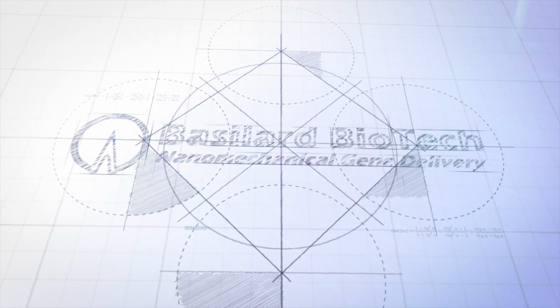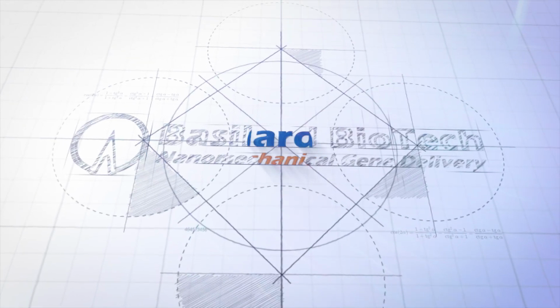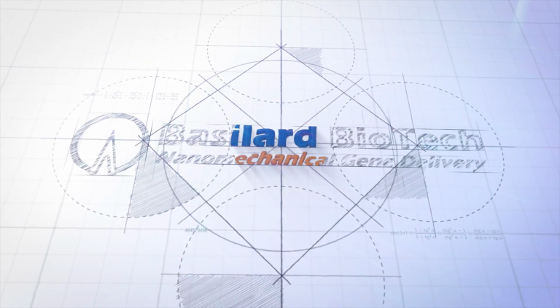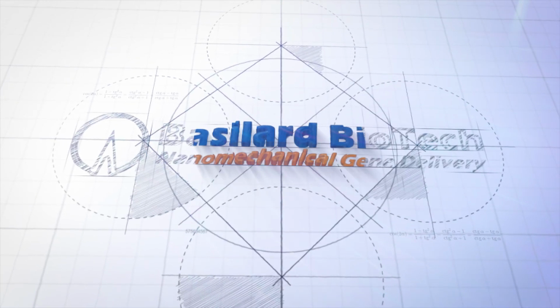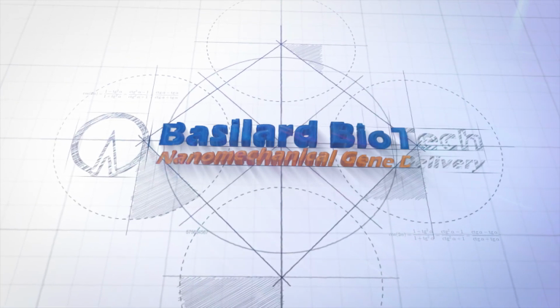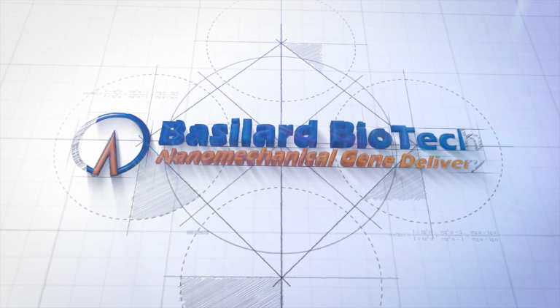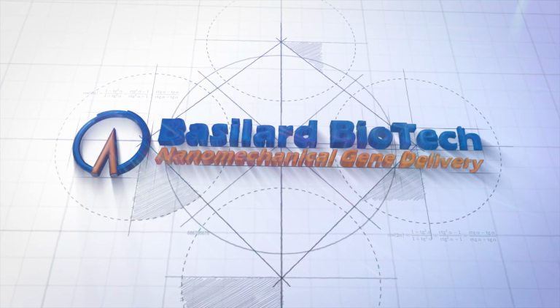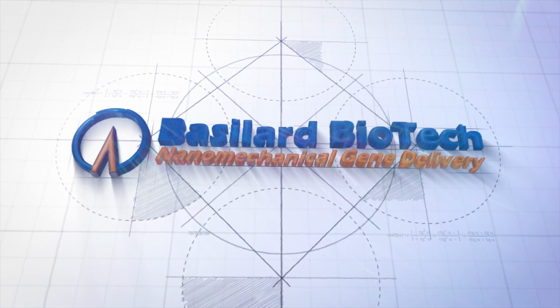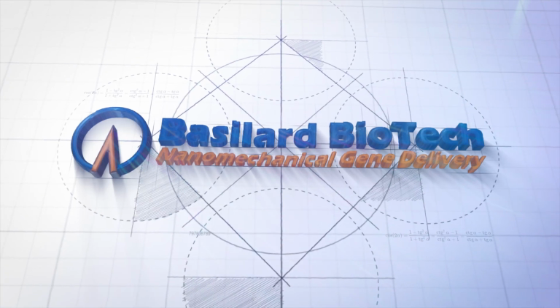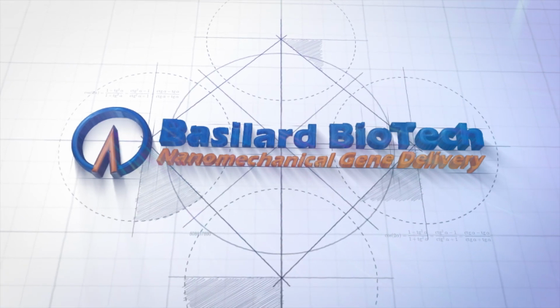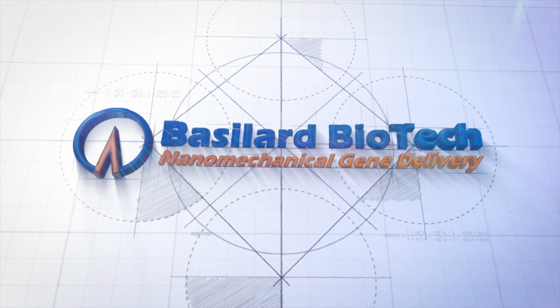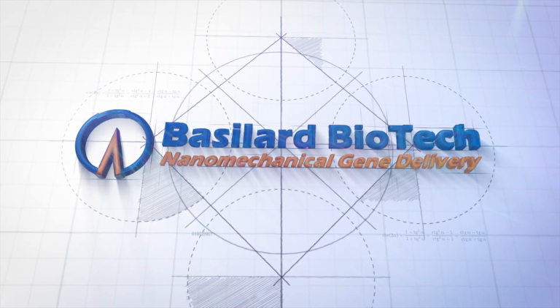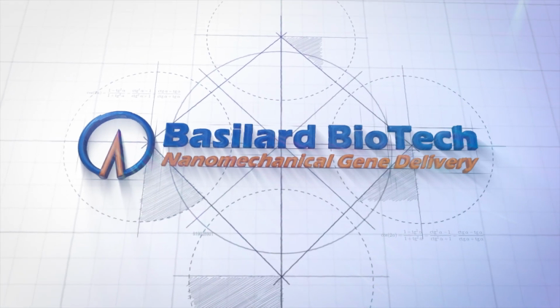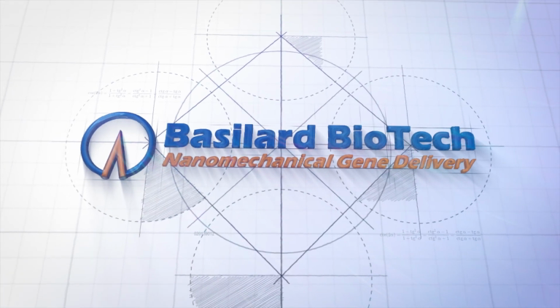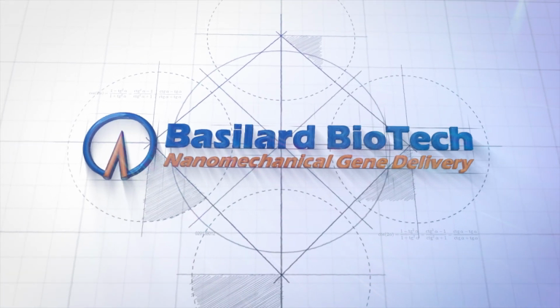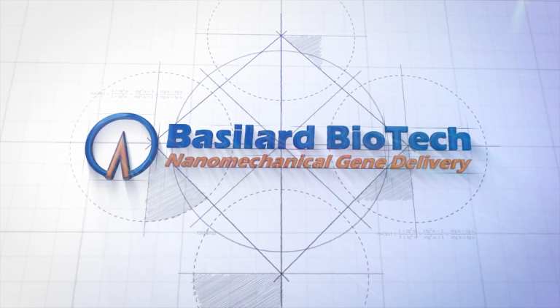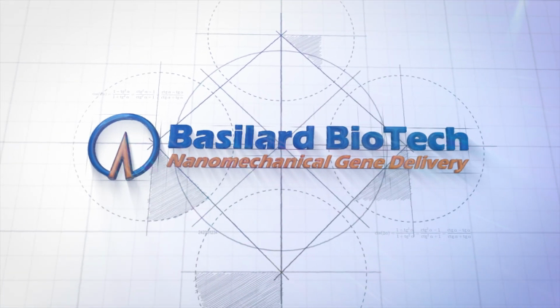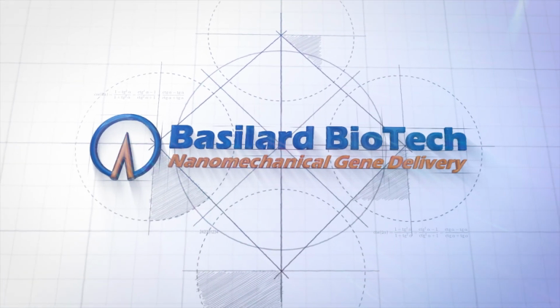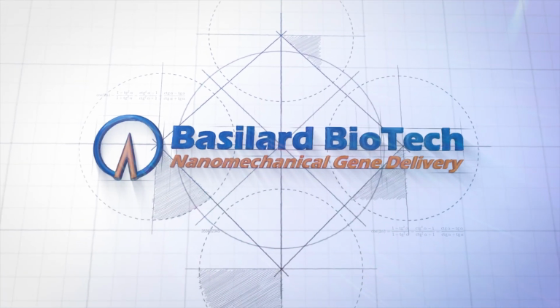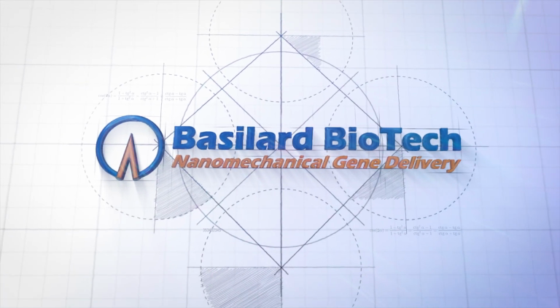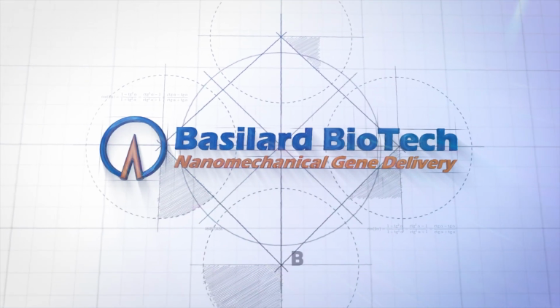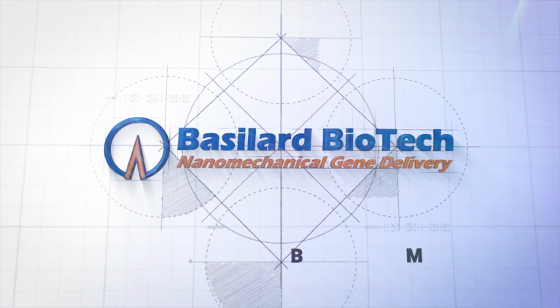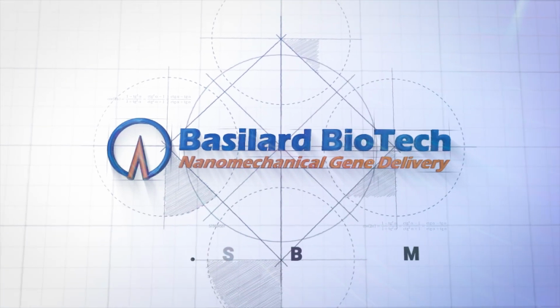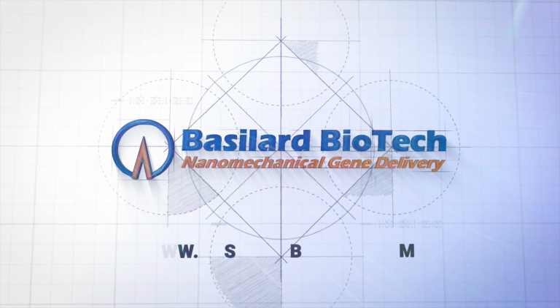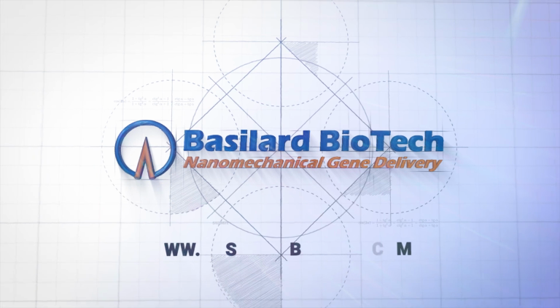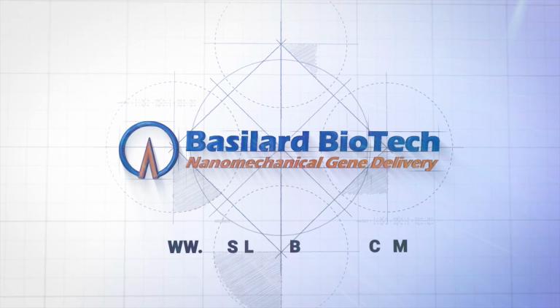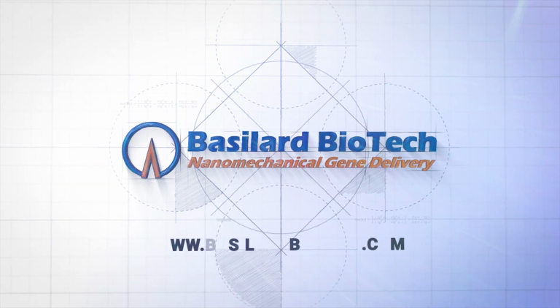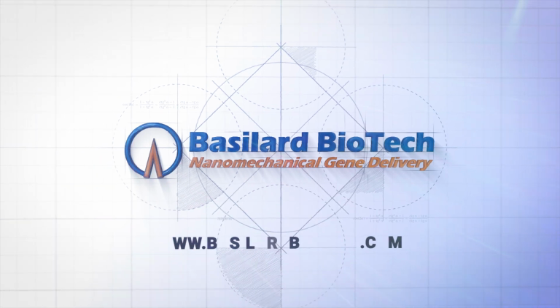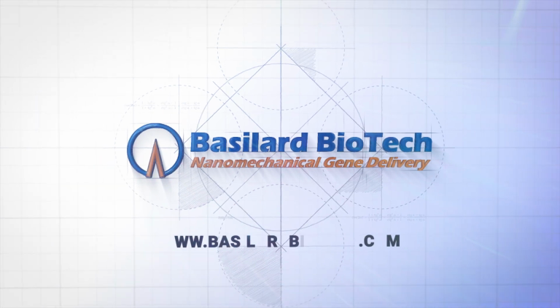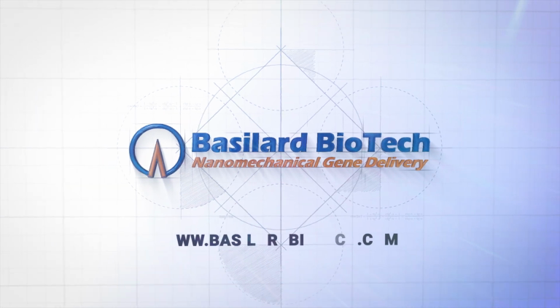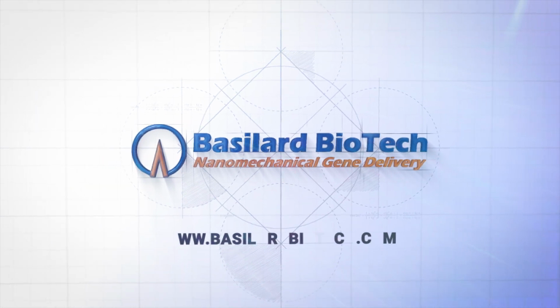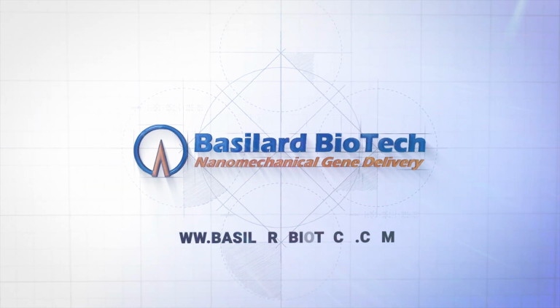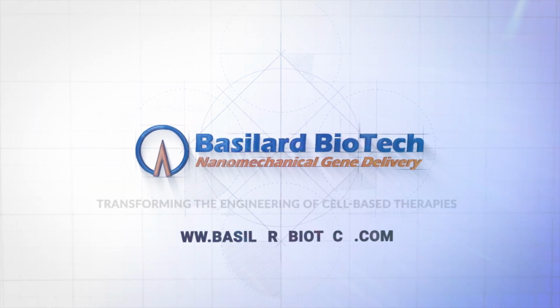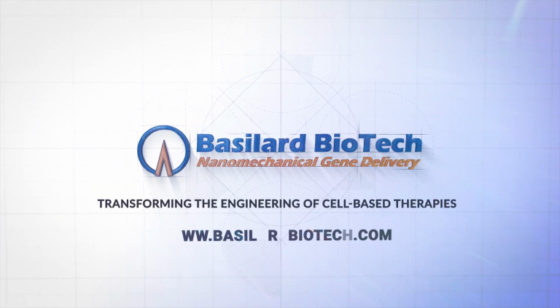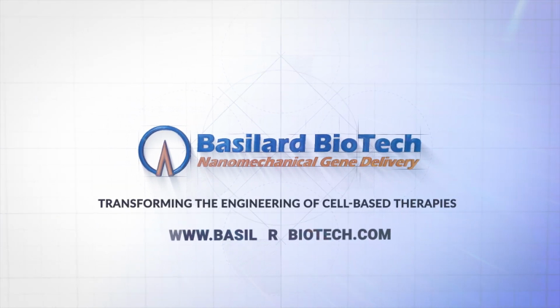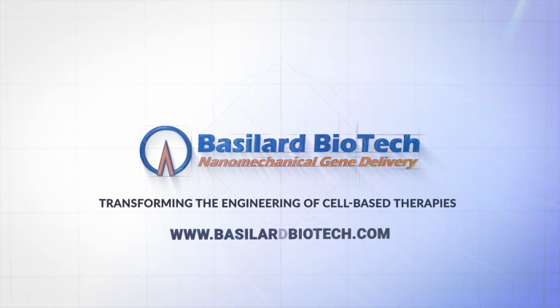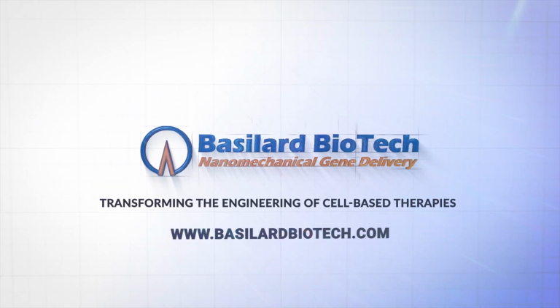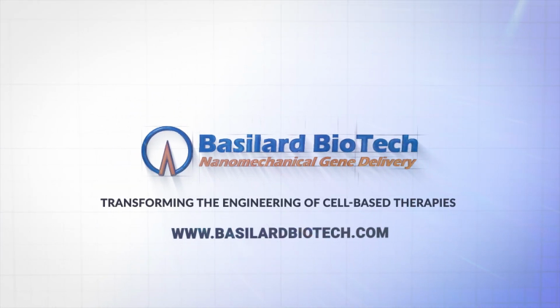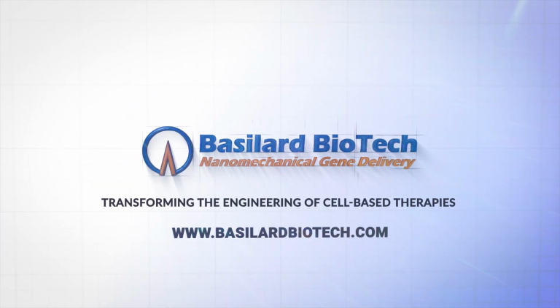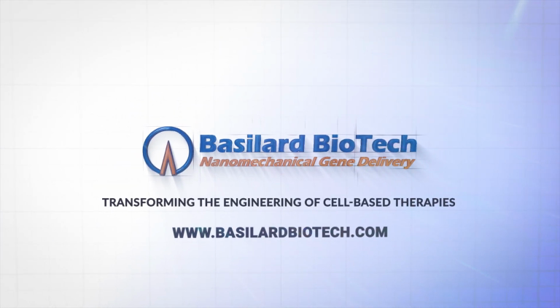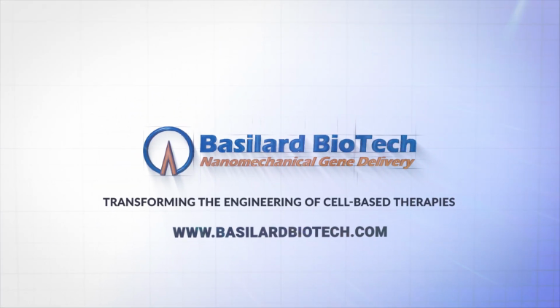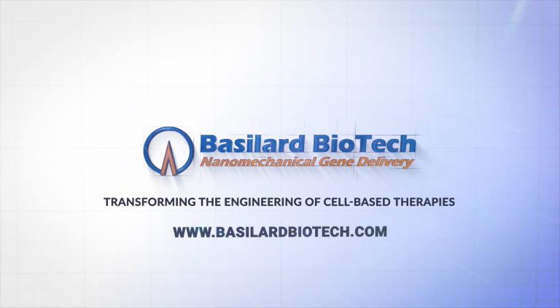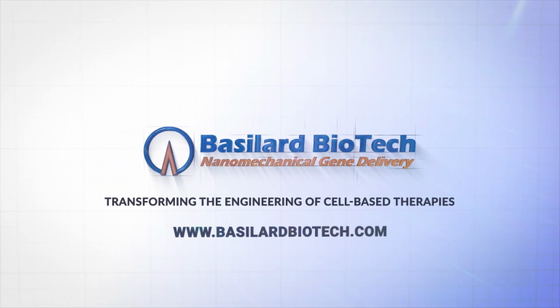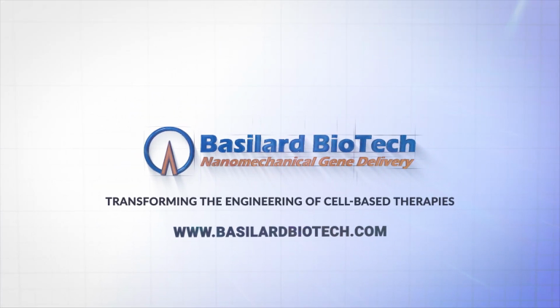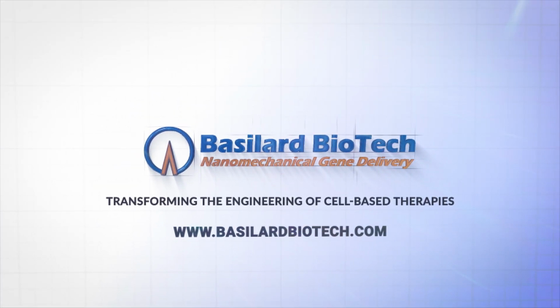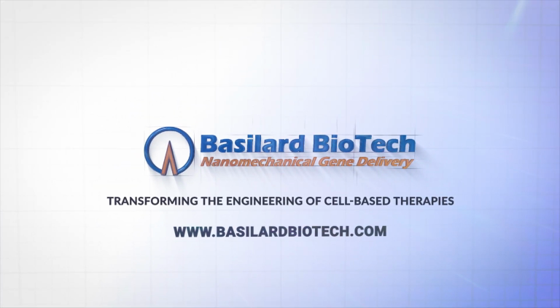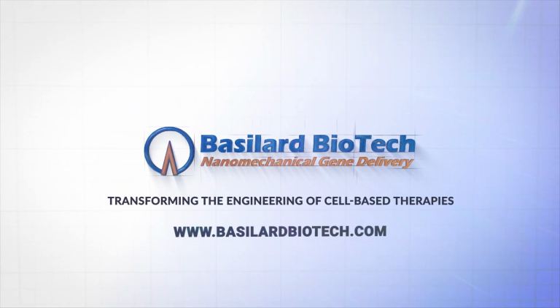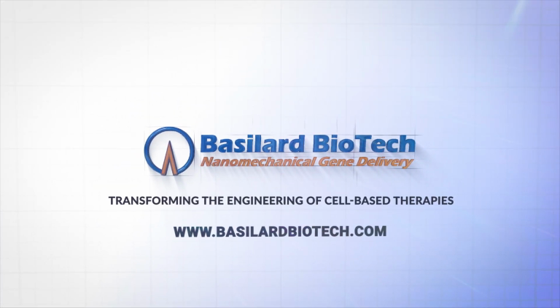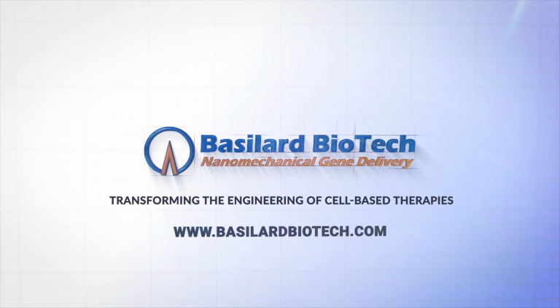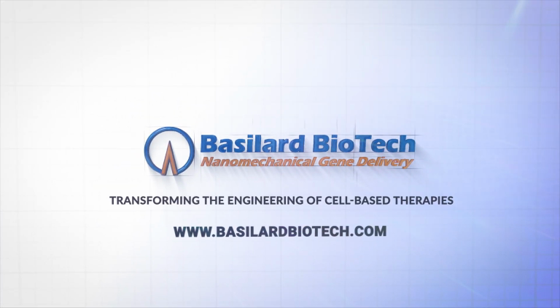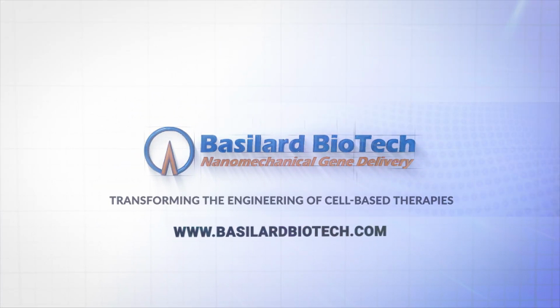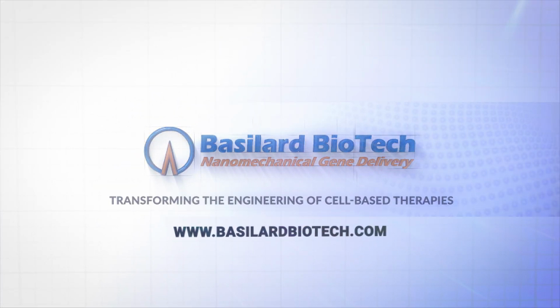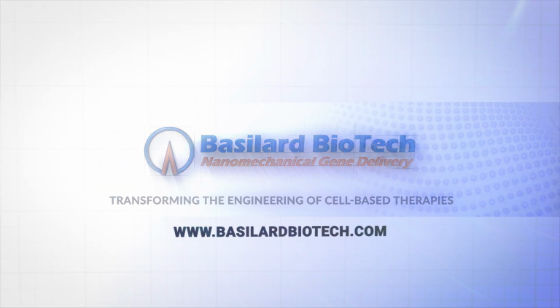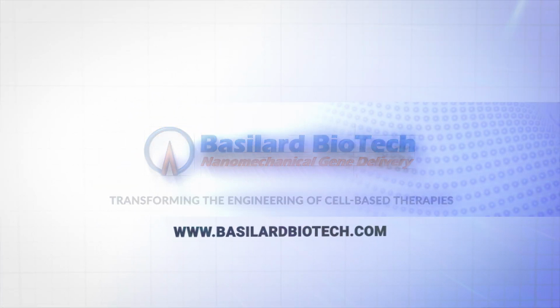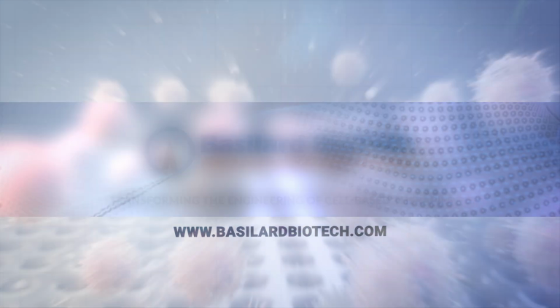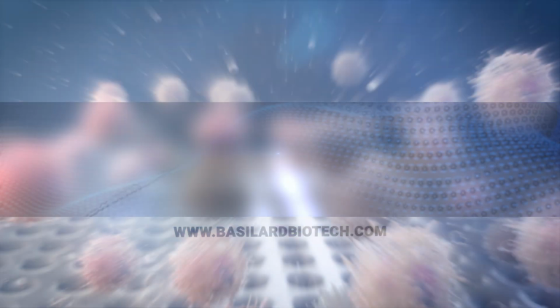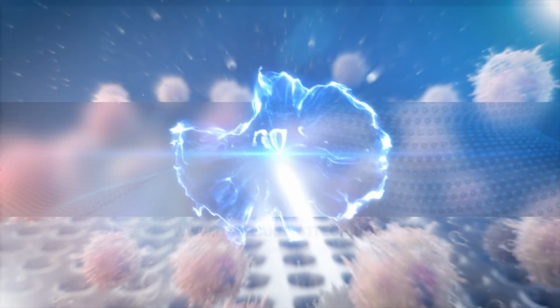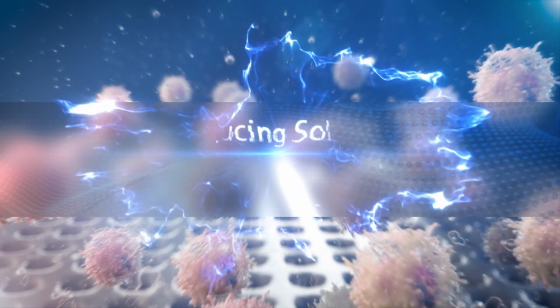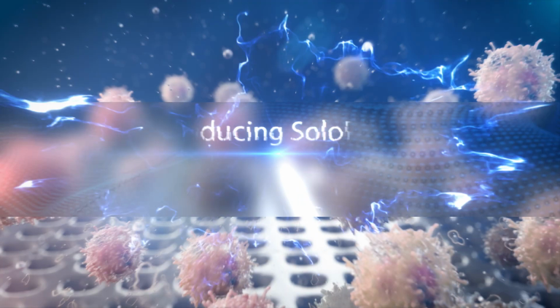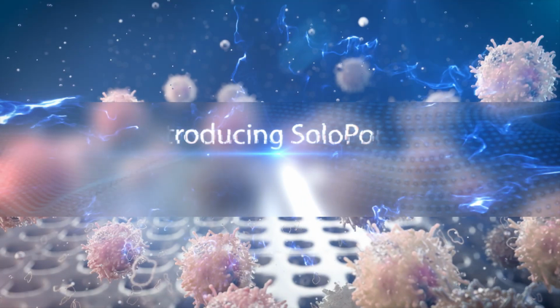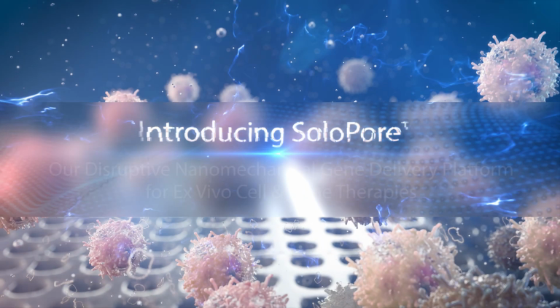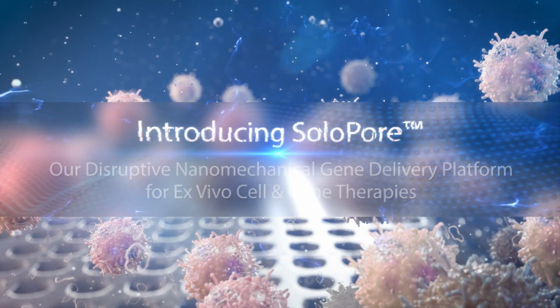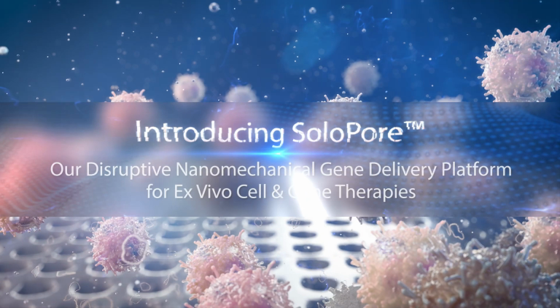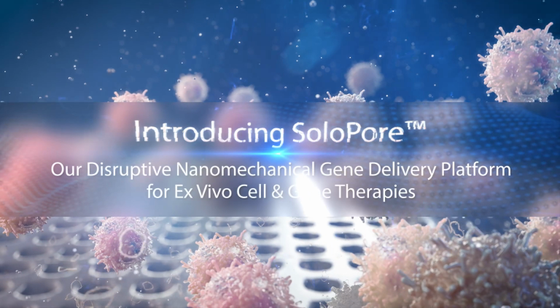We are Bacillard Biotech, and here we introduce Solopore, our novel technology for ex vivo gene delivery.